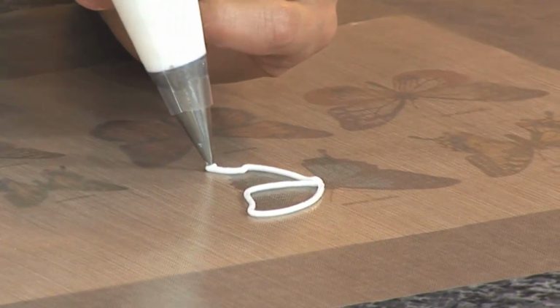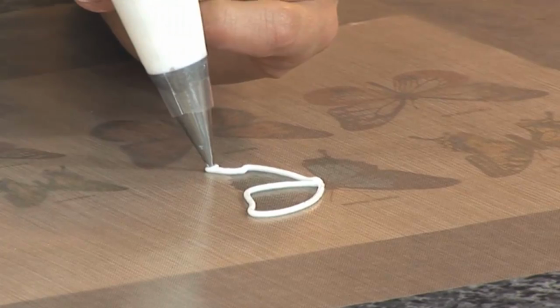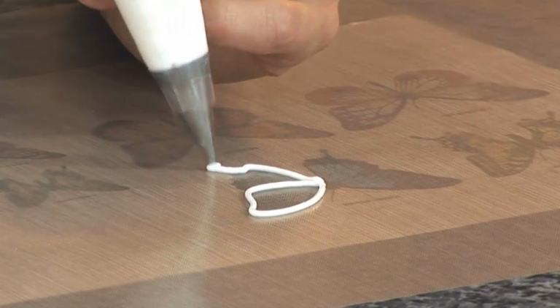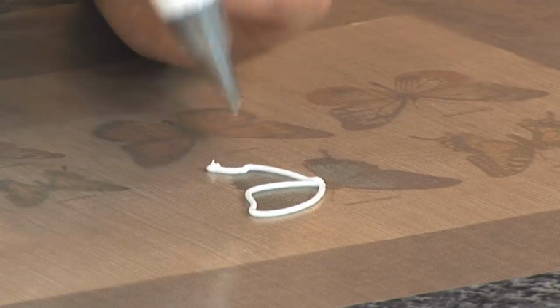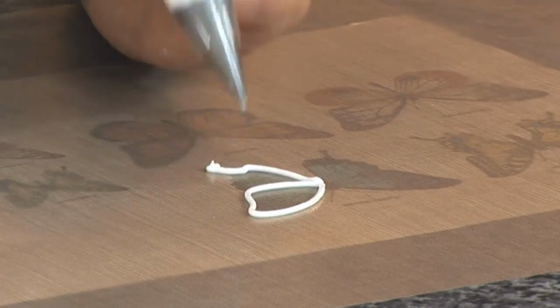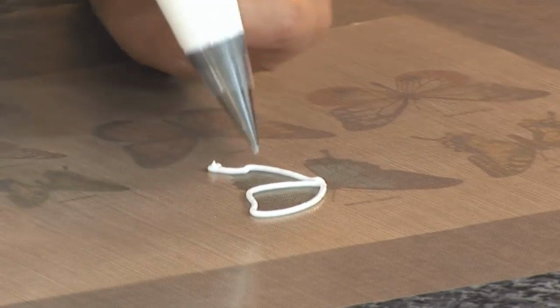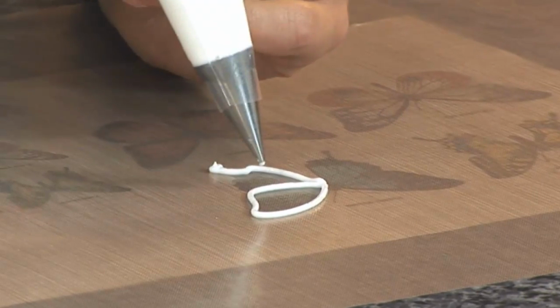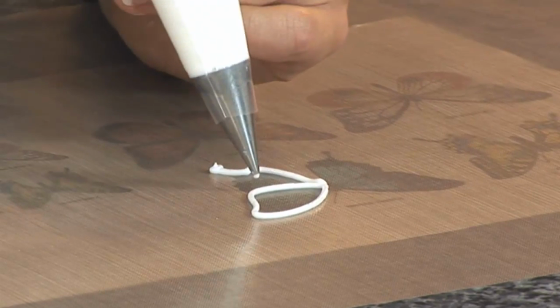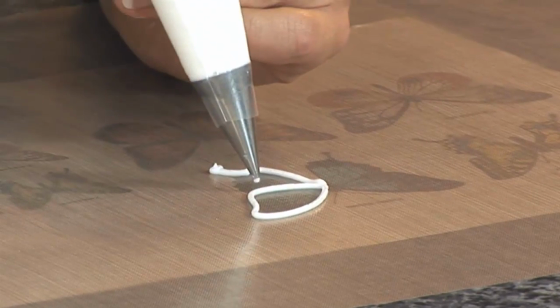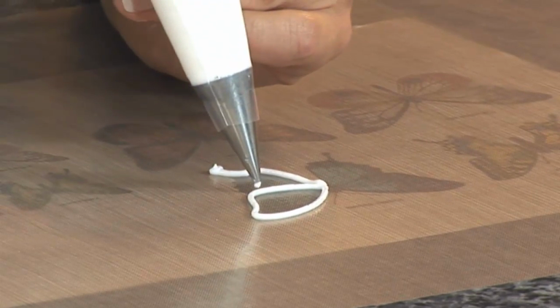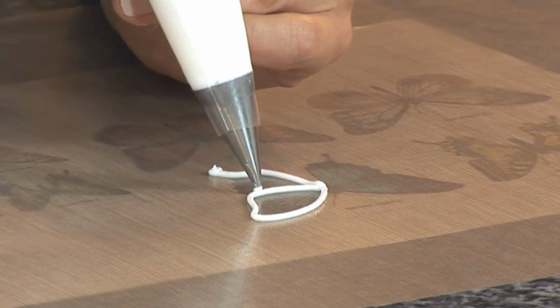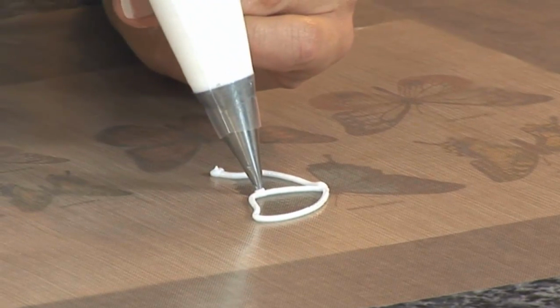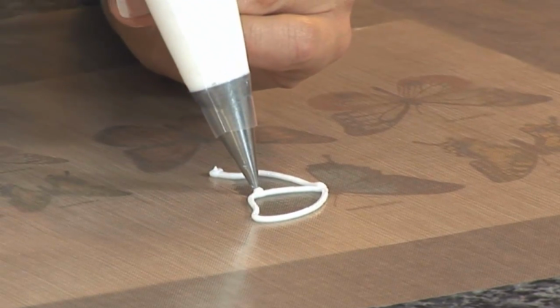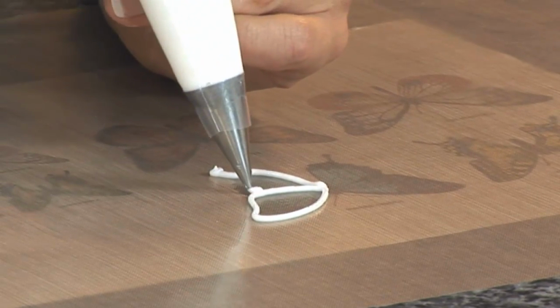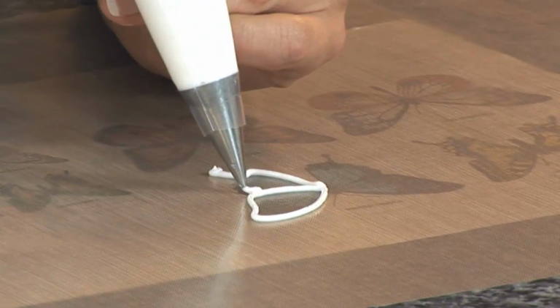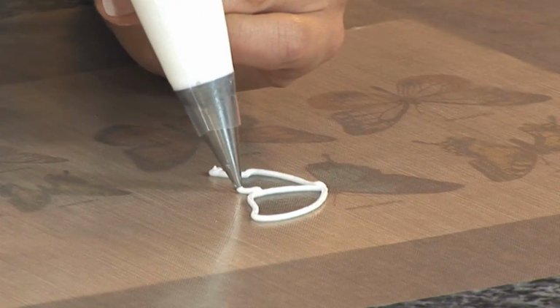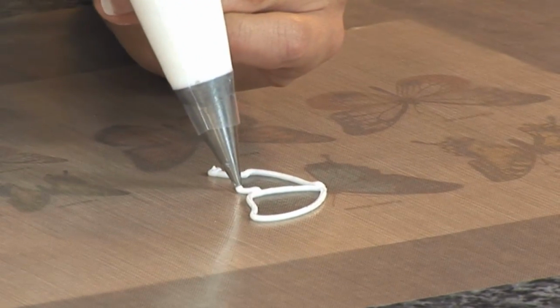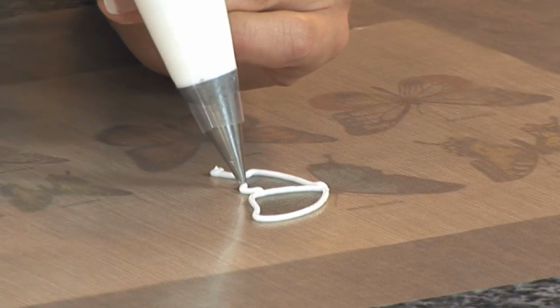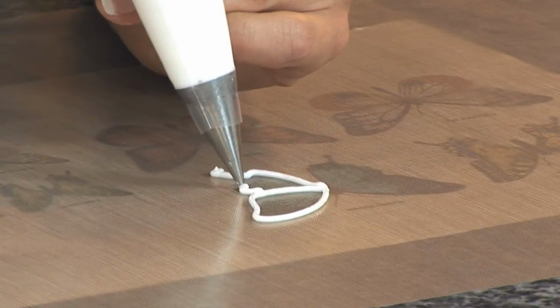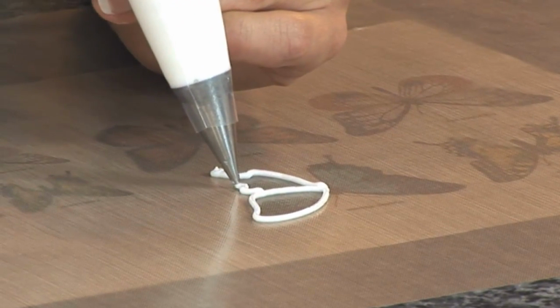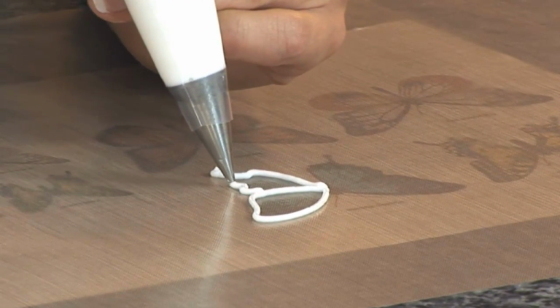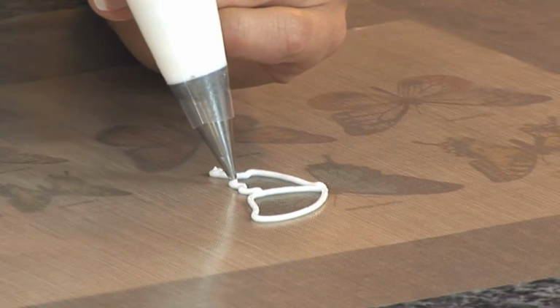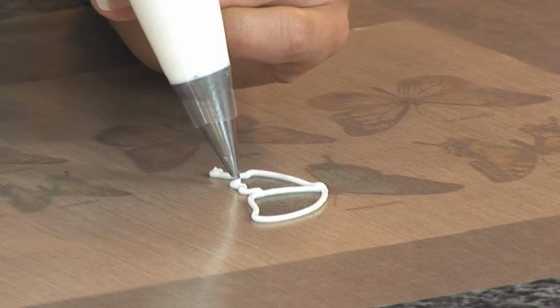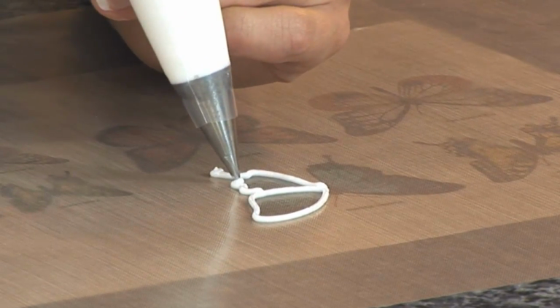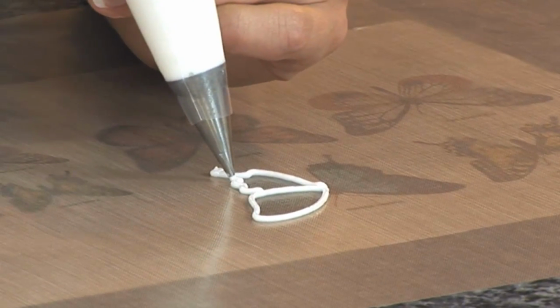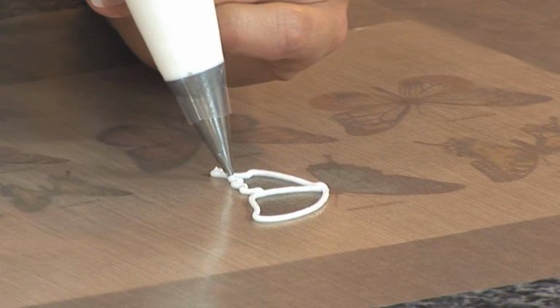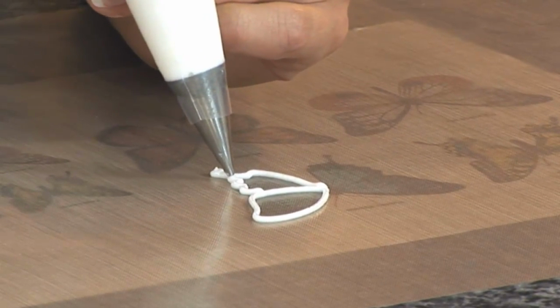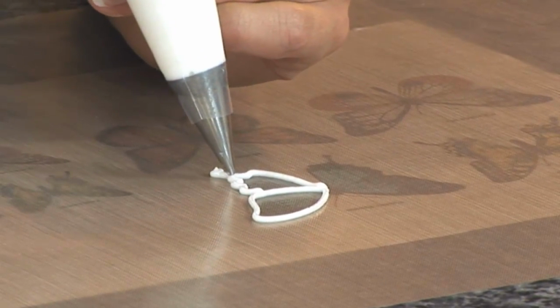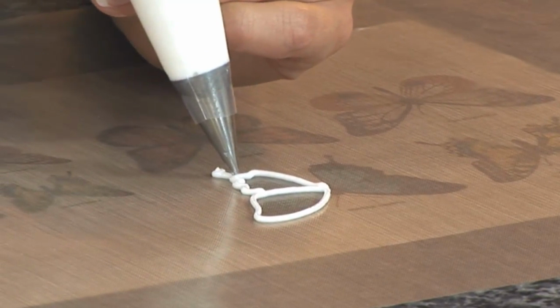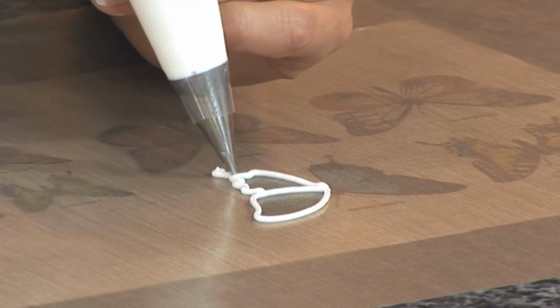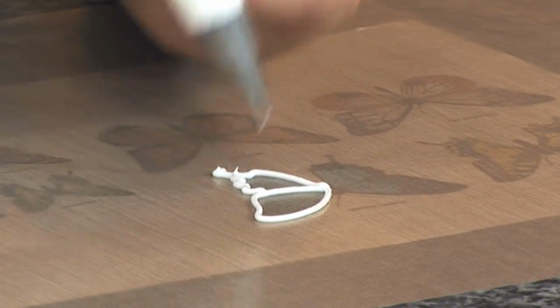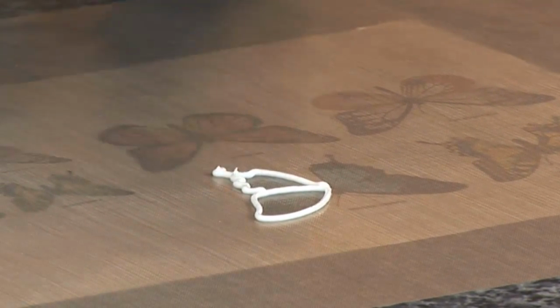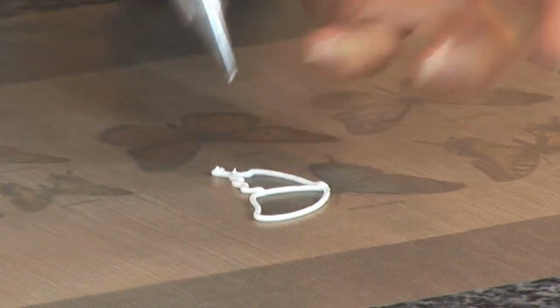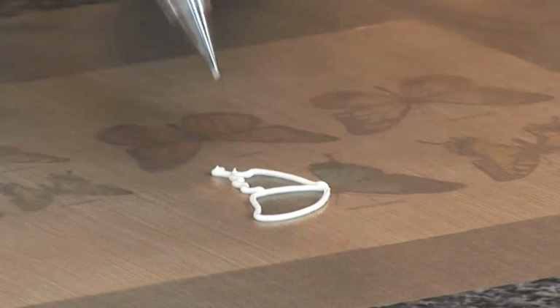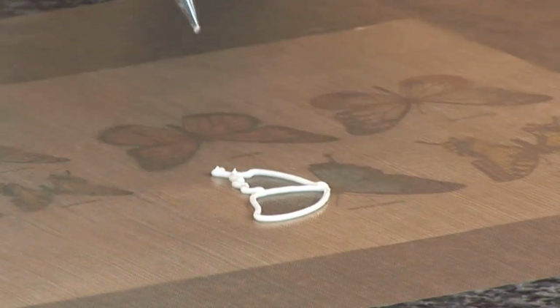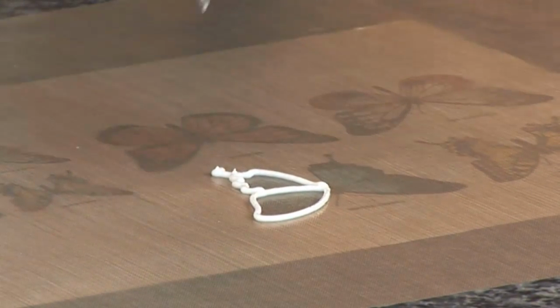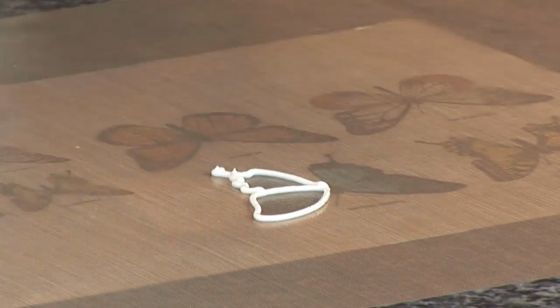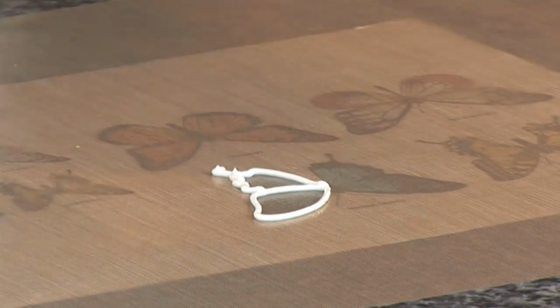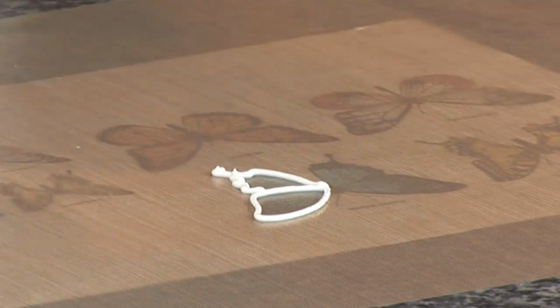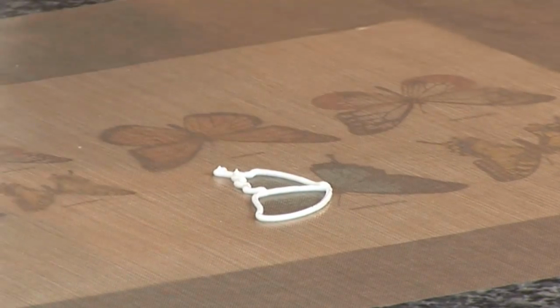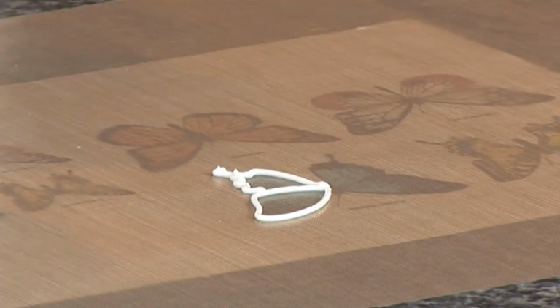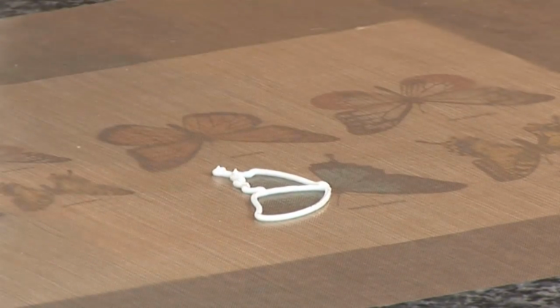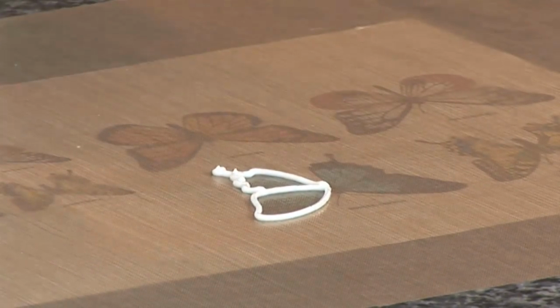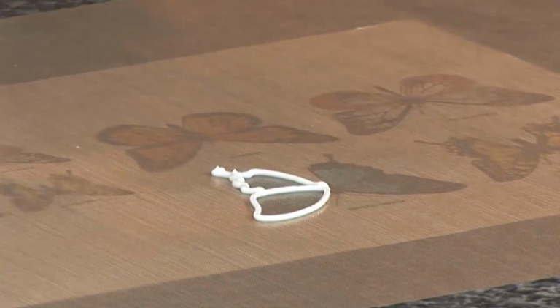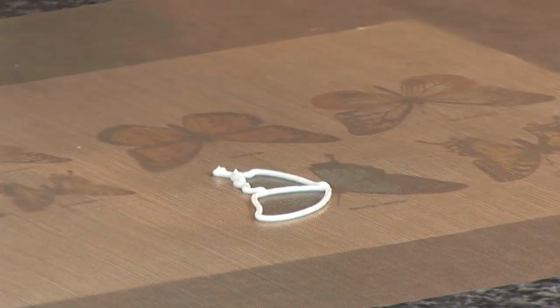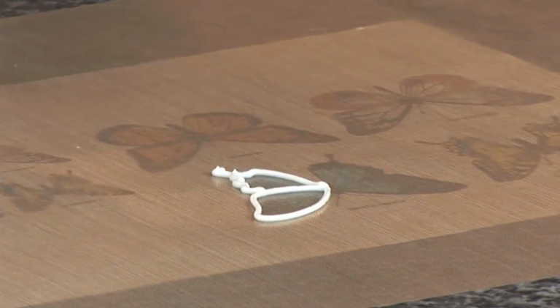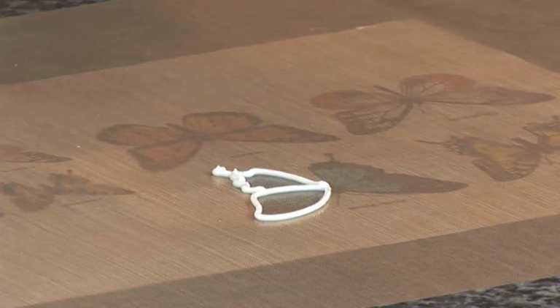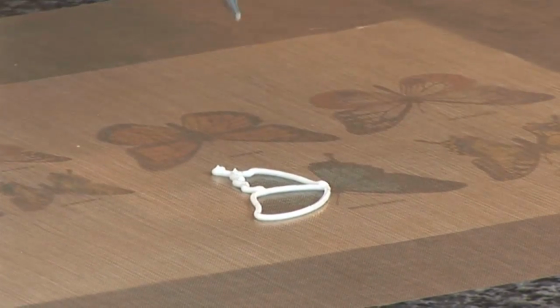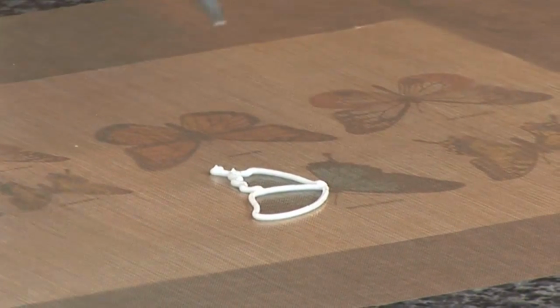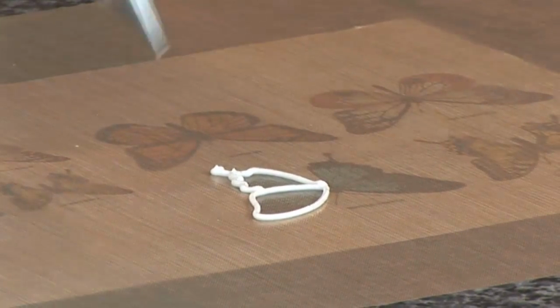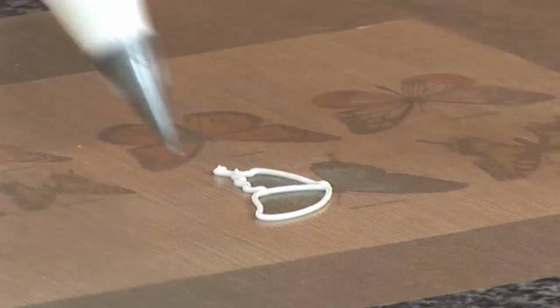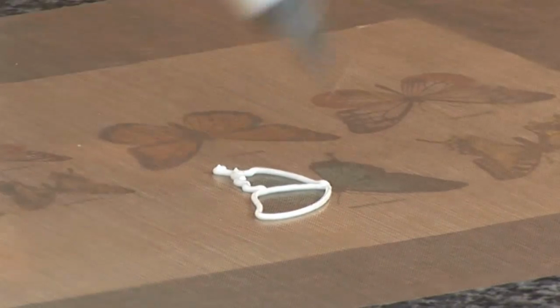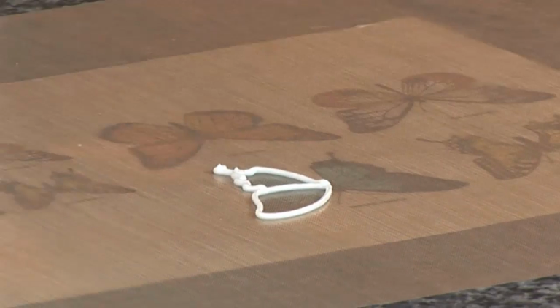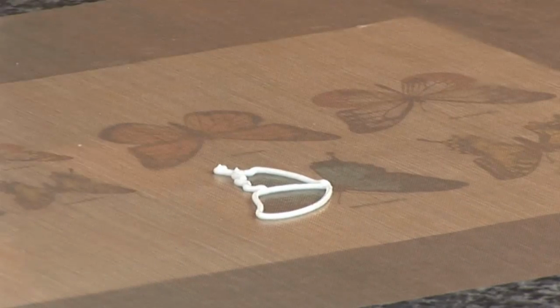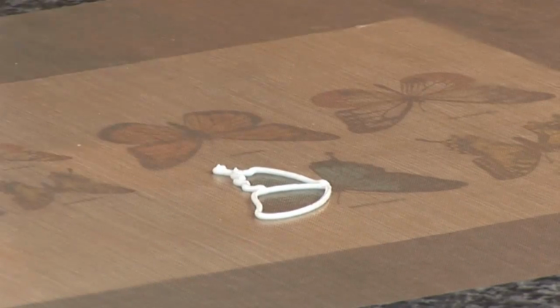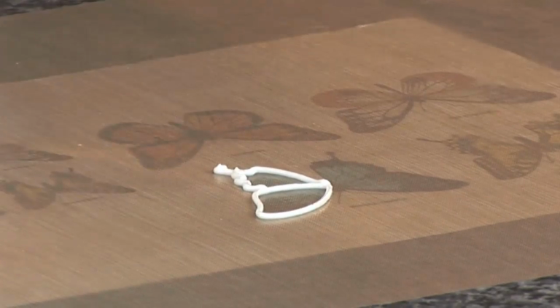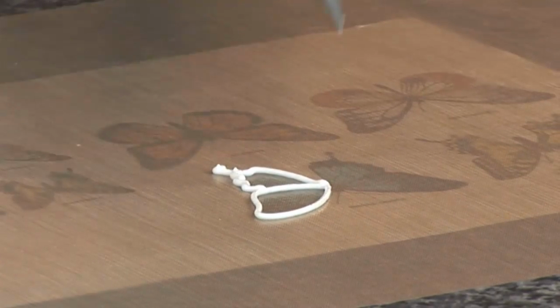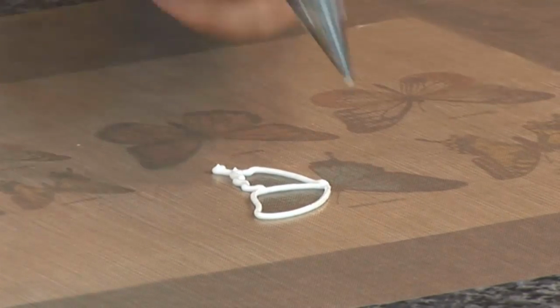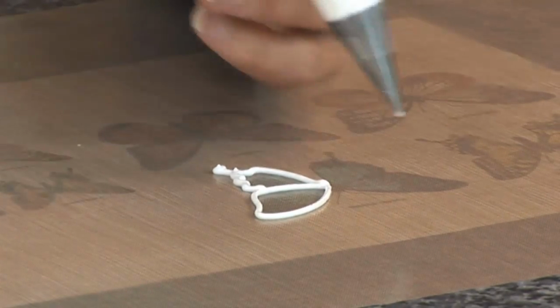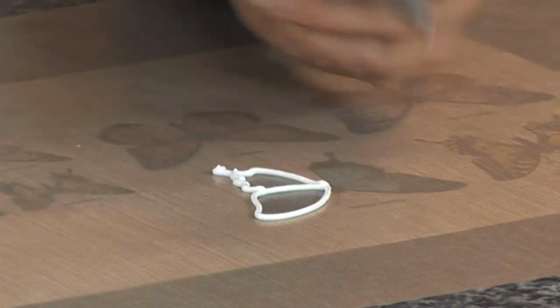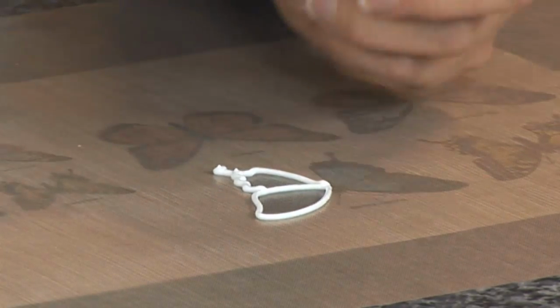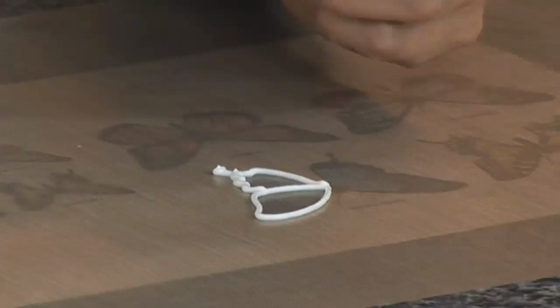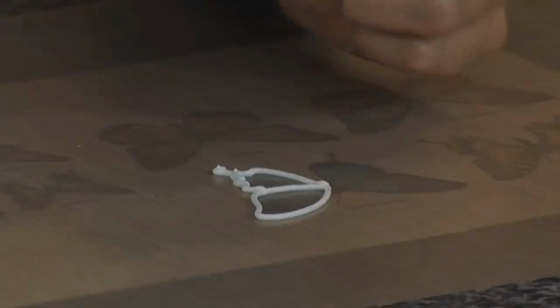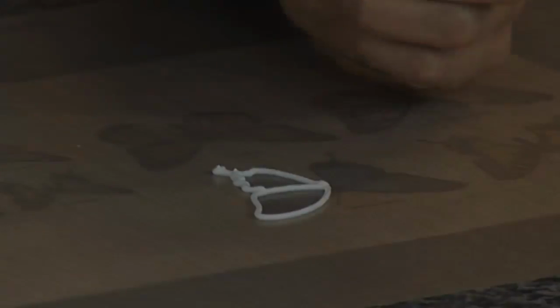The reason we use the Bake-O-Glide is so that these details can set firm and then peel them off the next day.